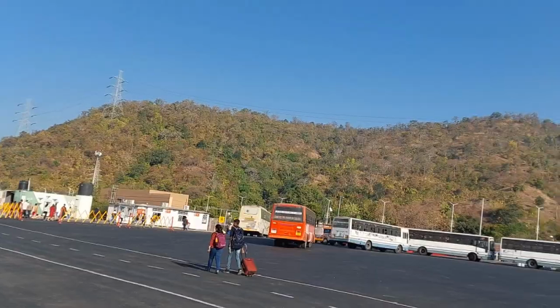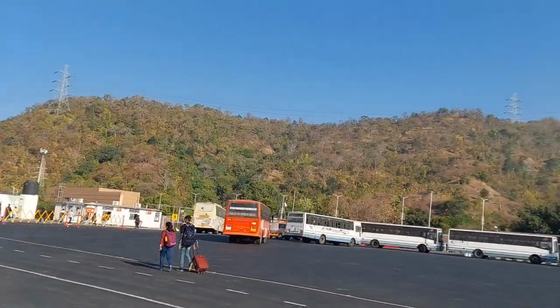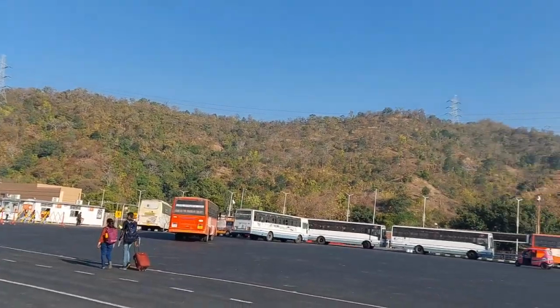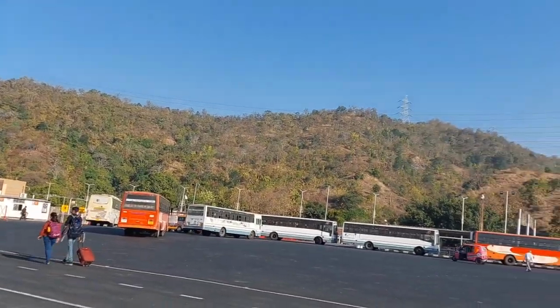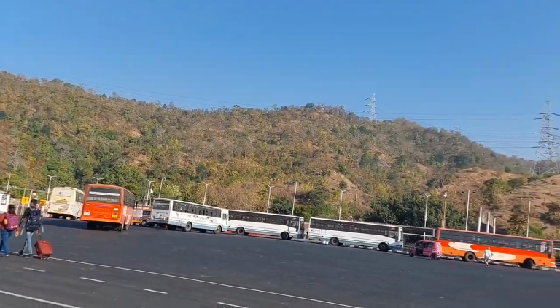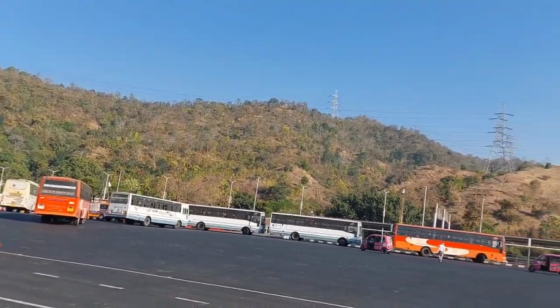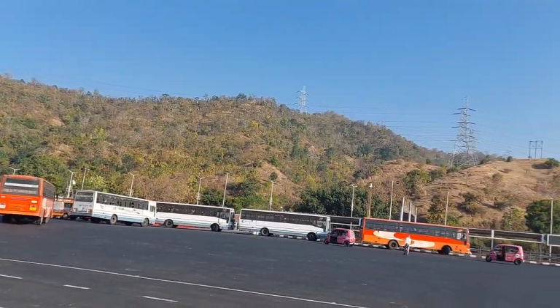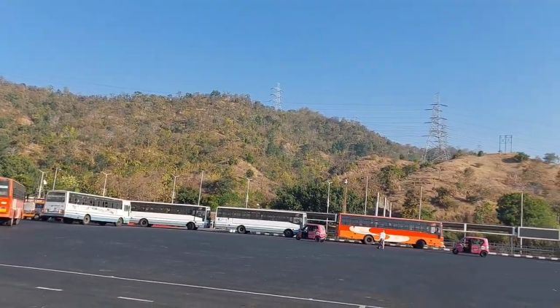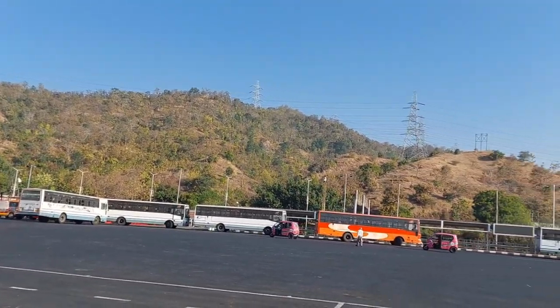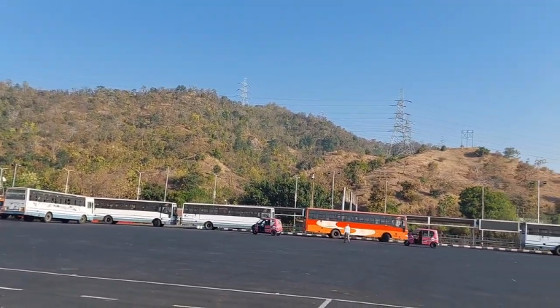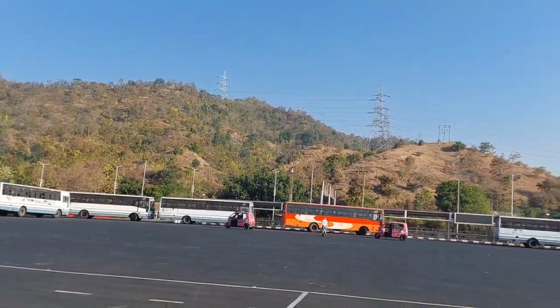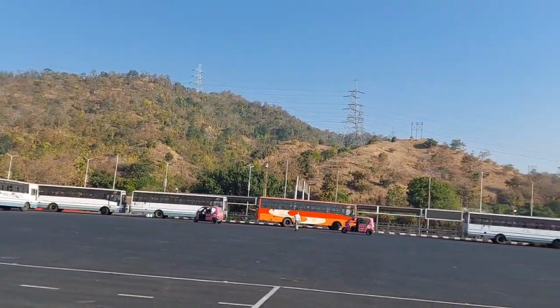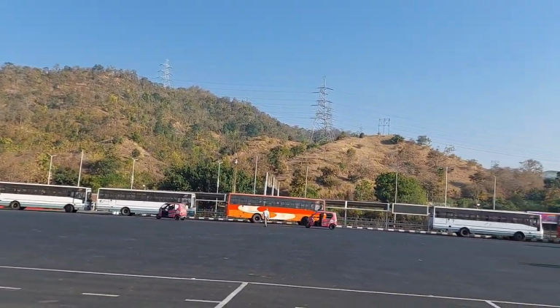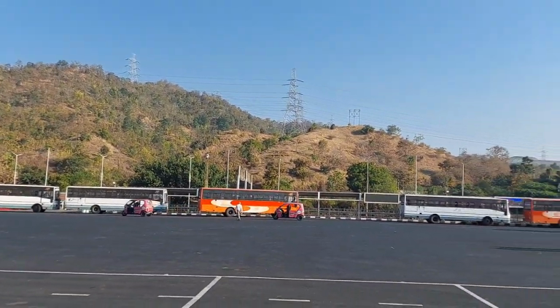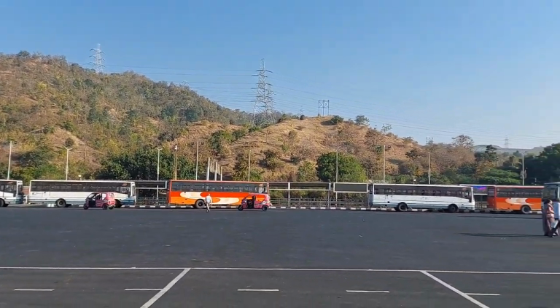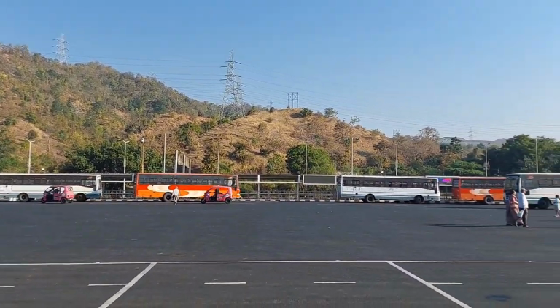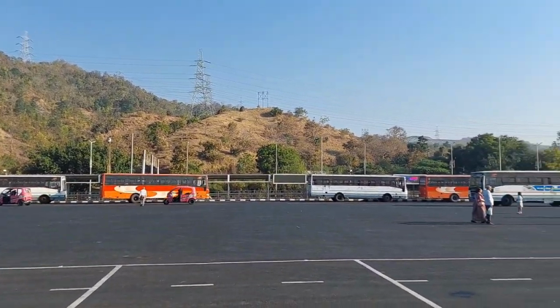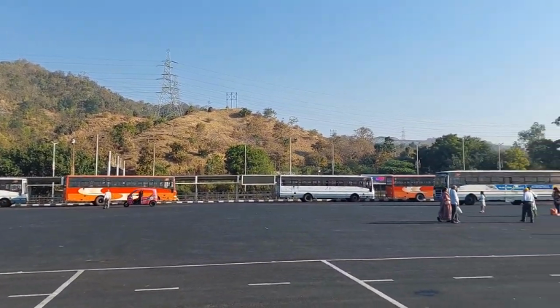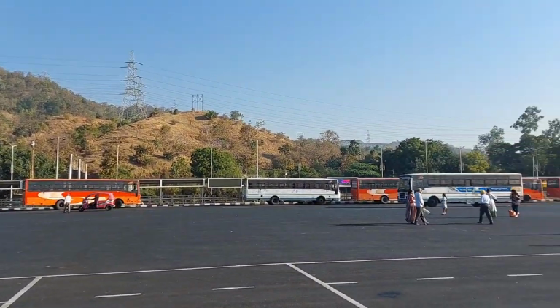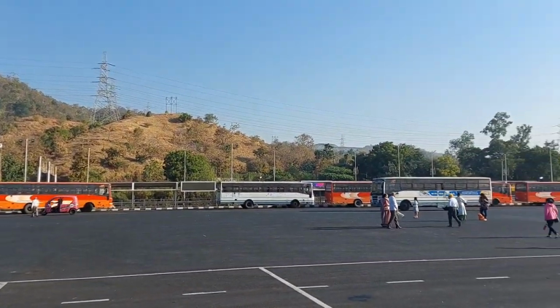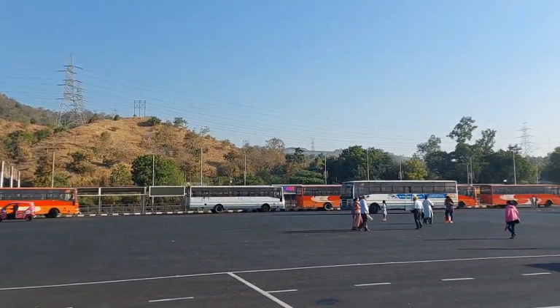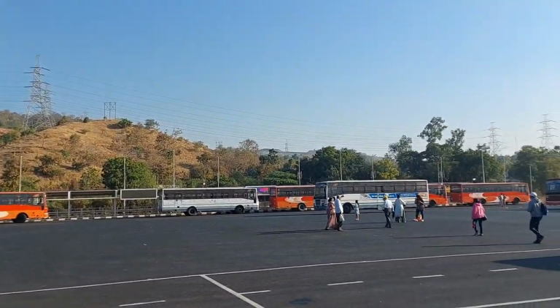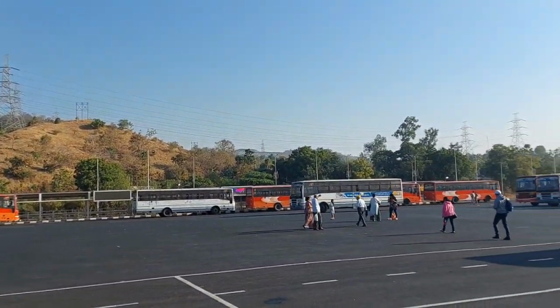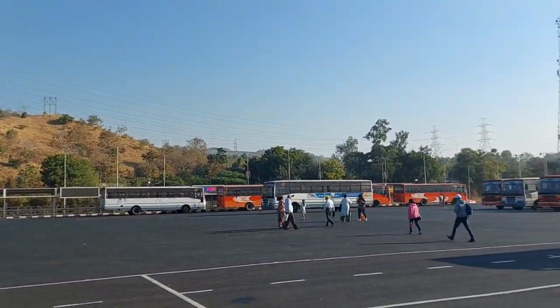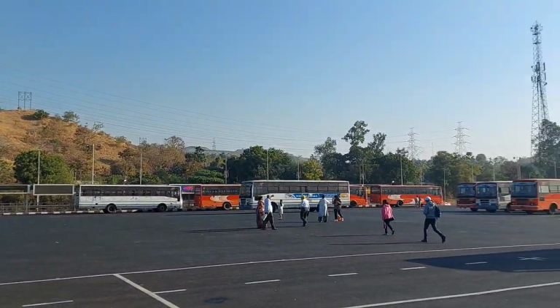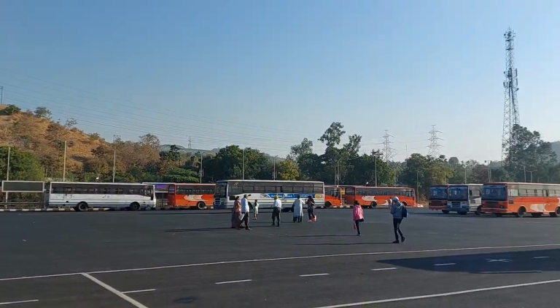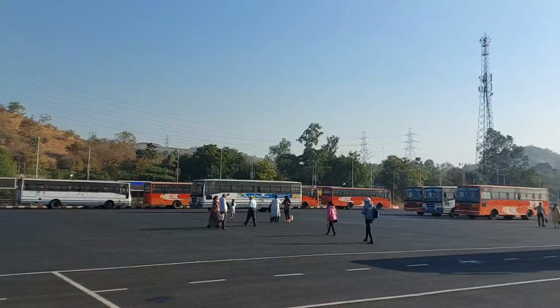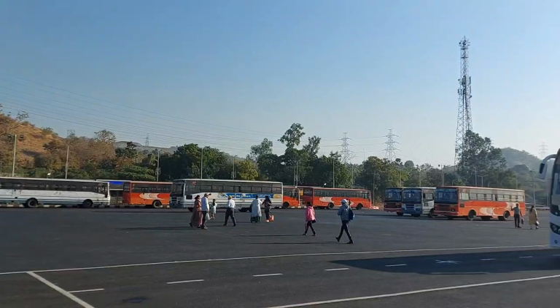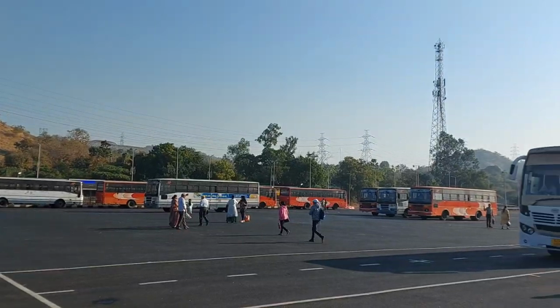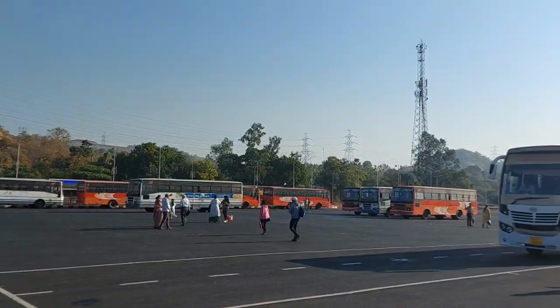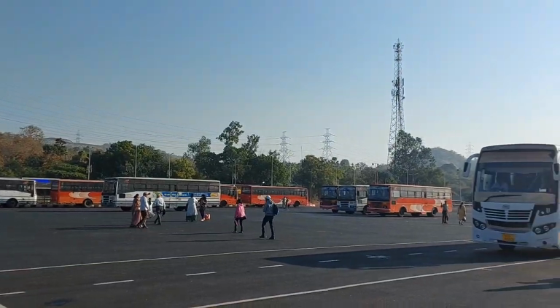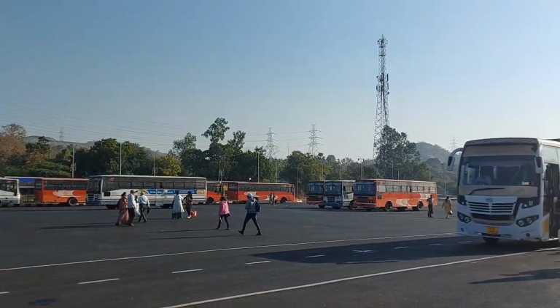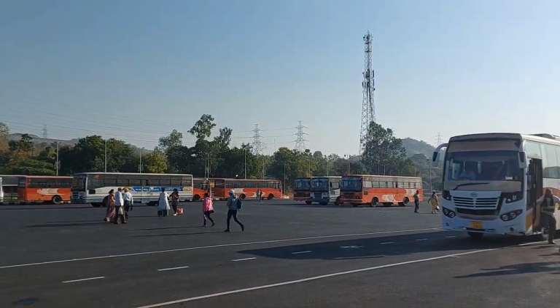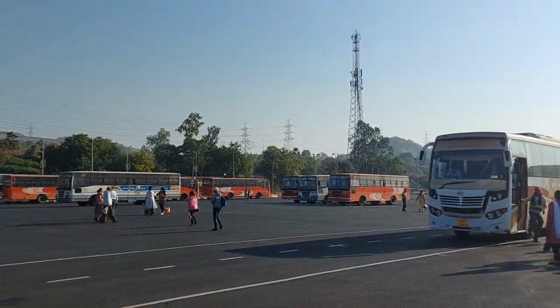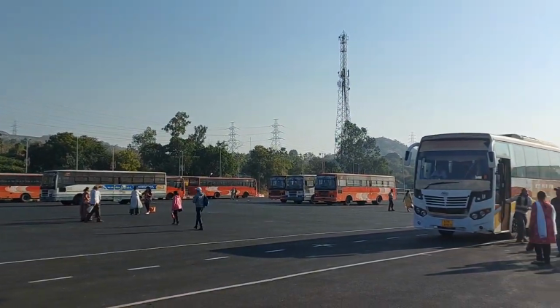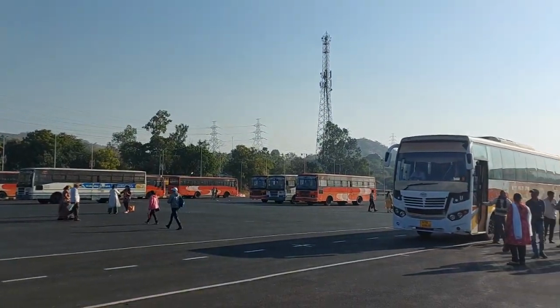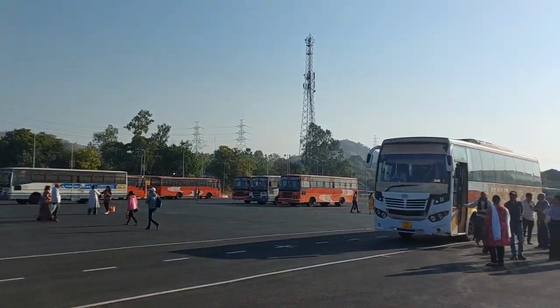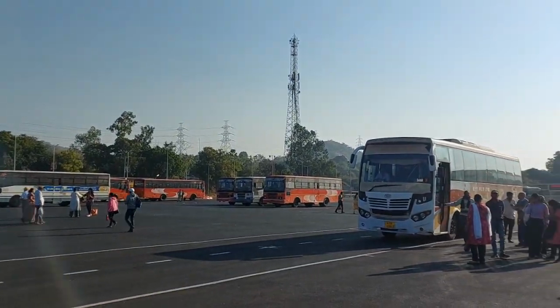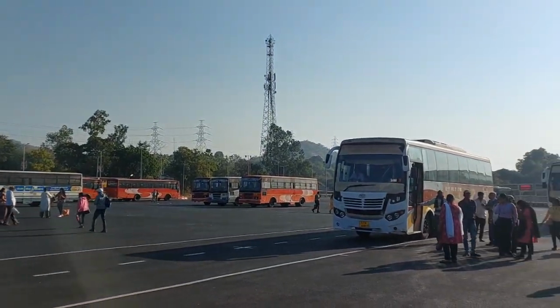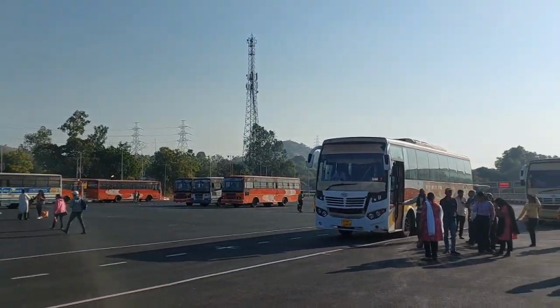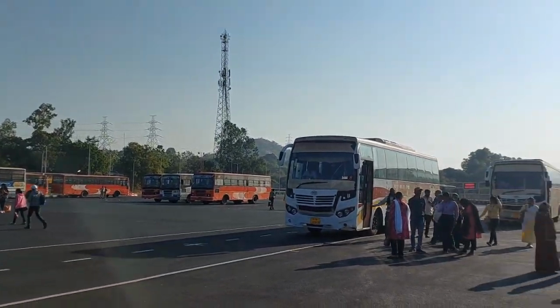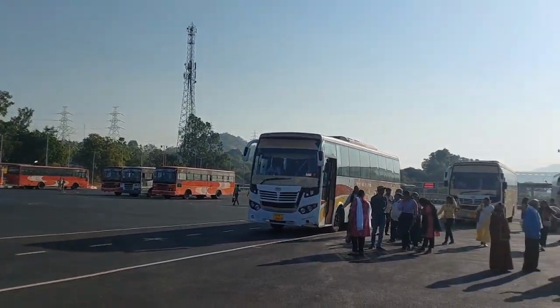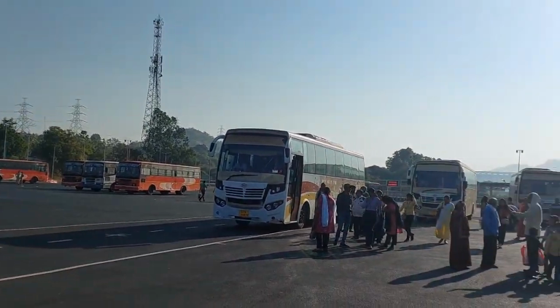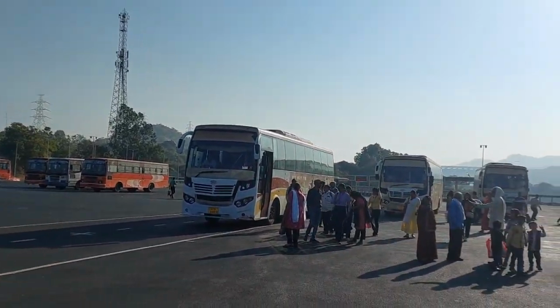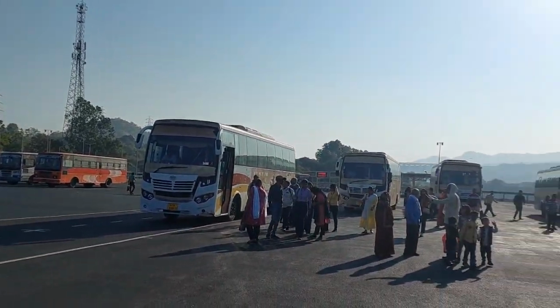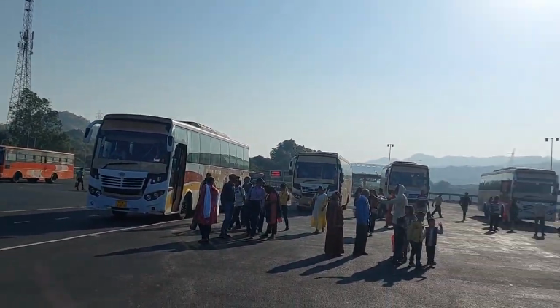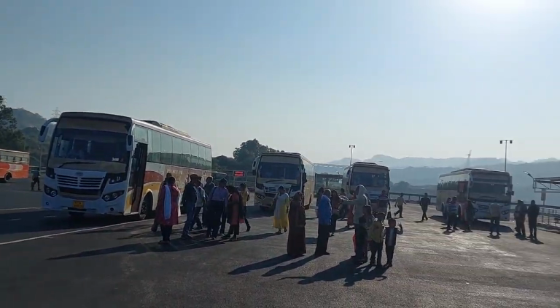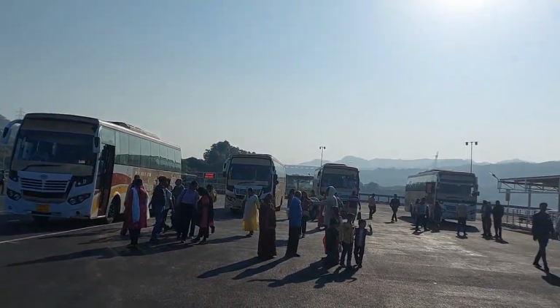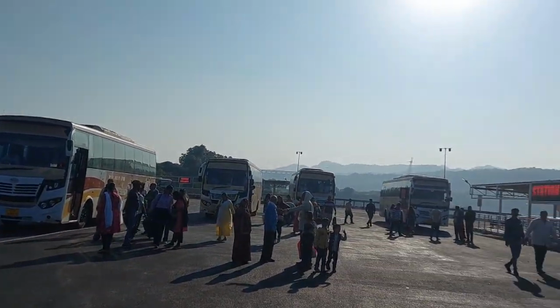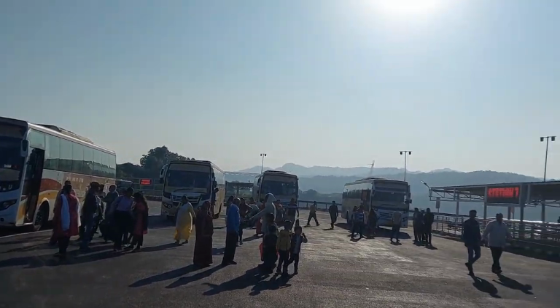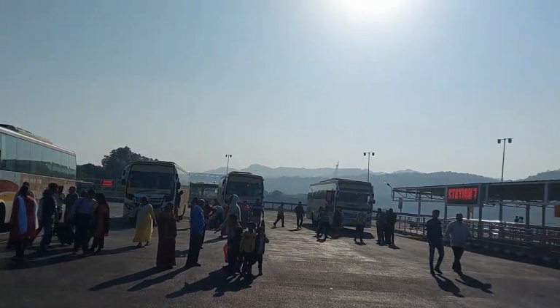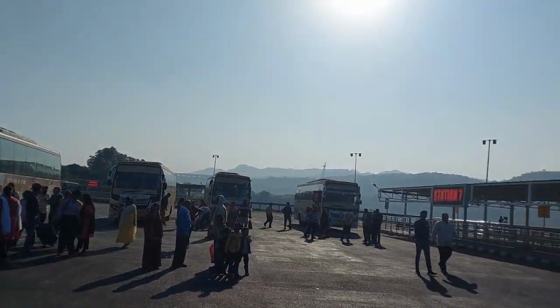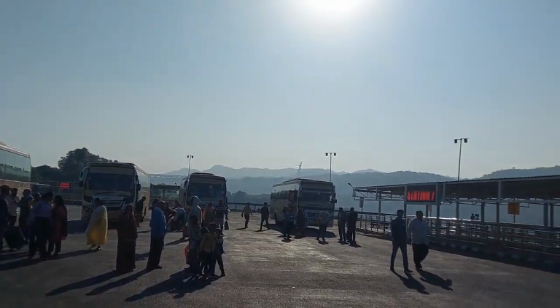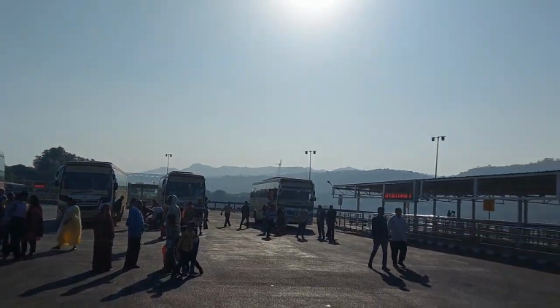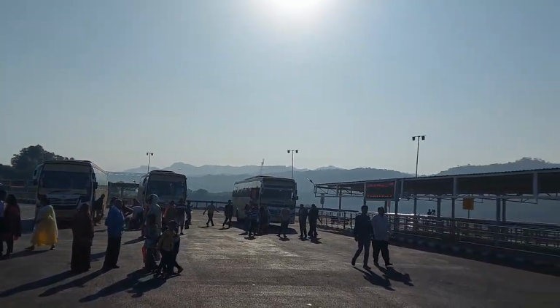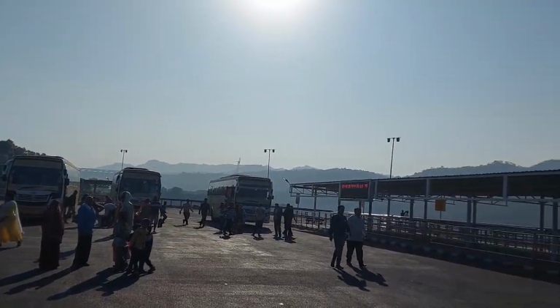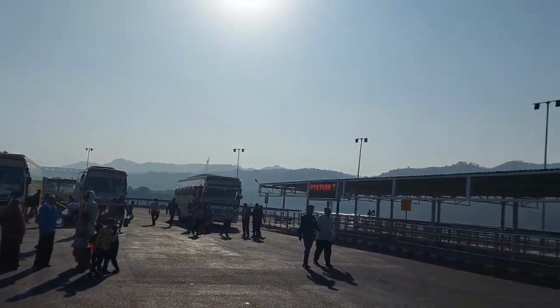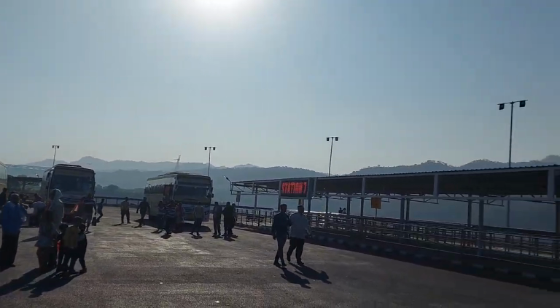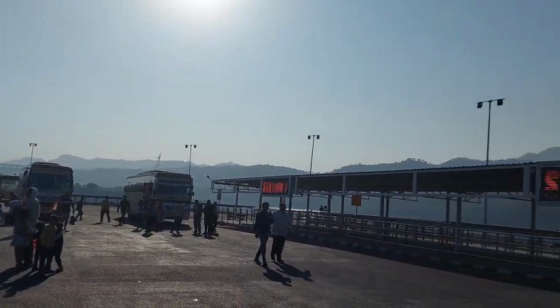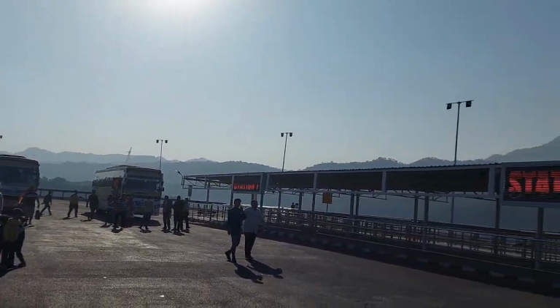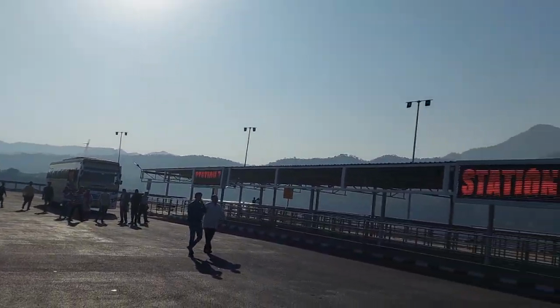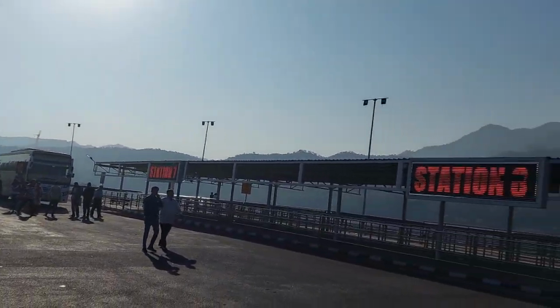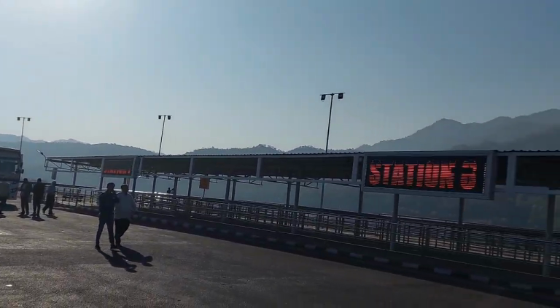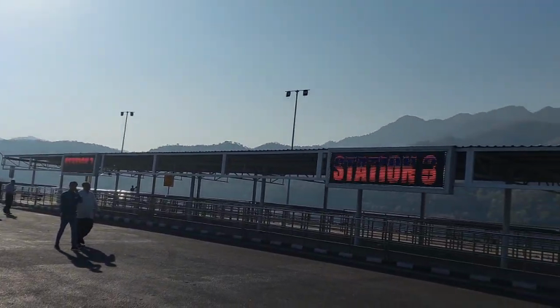This area is huge and beautiful as well. While going back, we will get the bus from here itself.